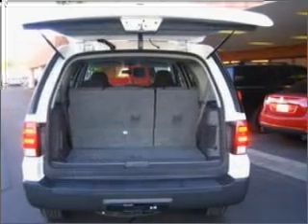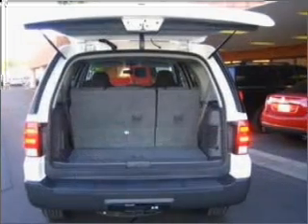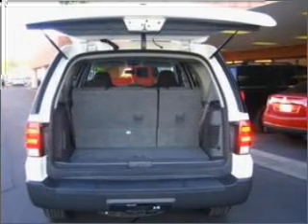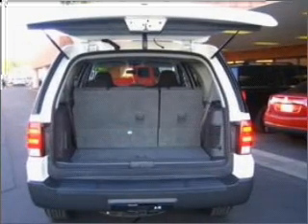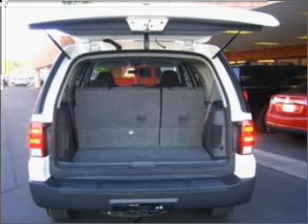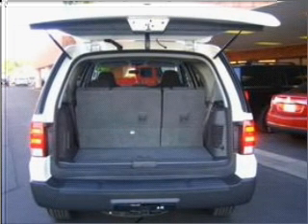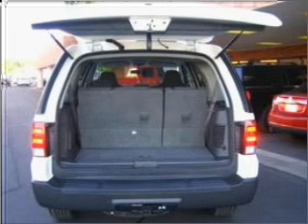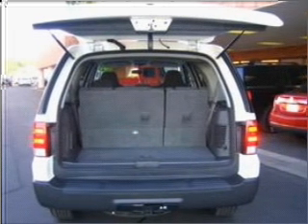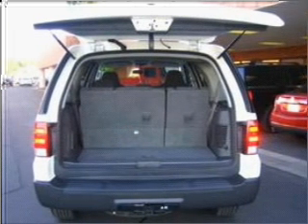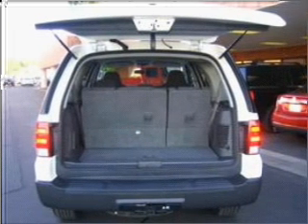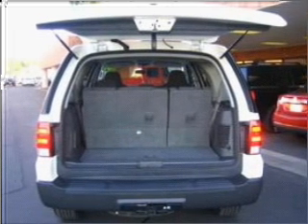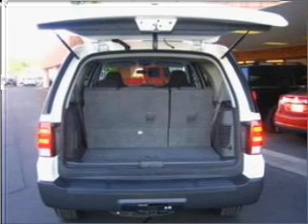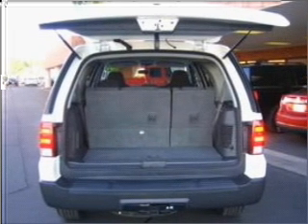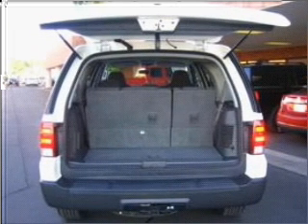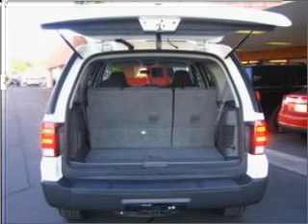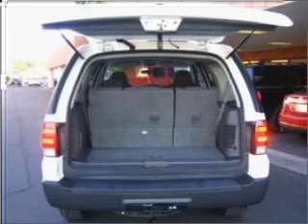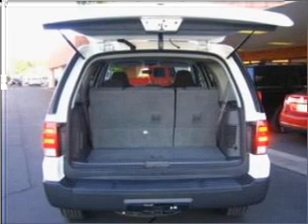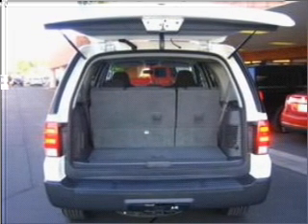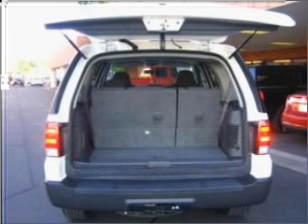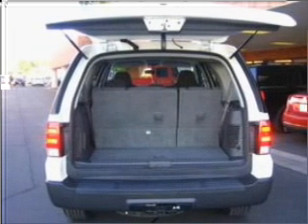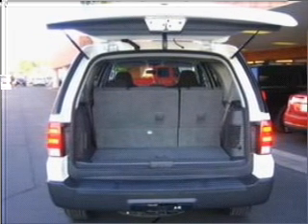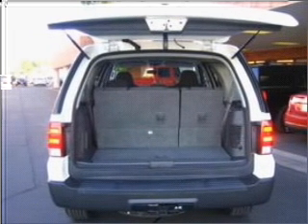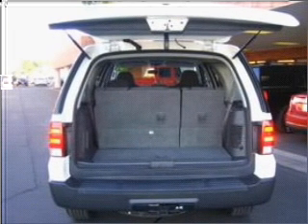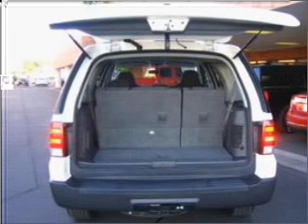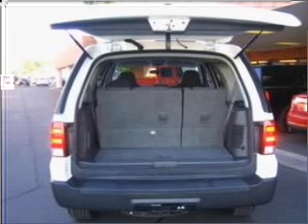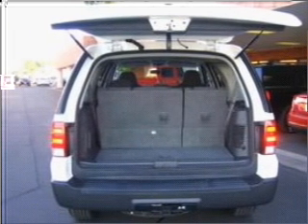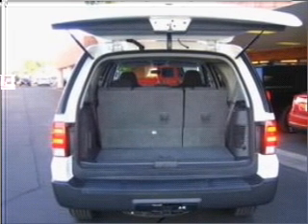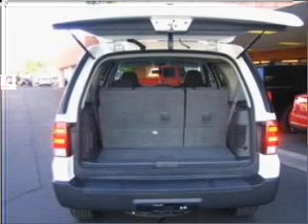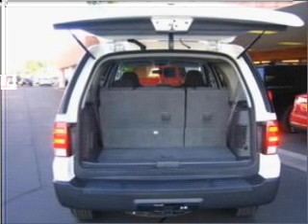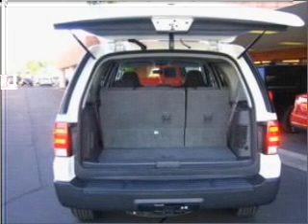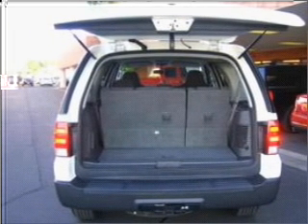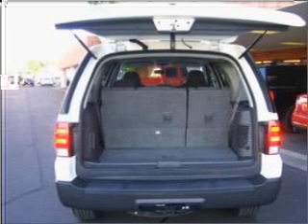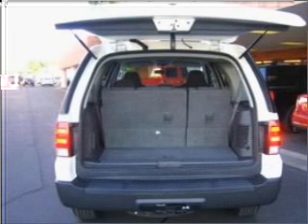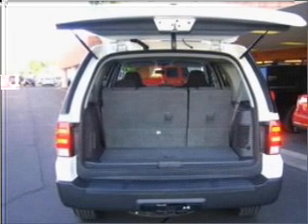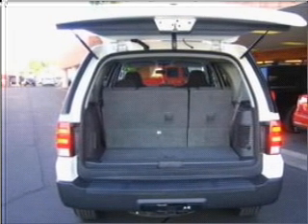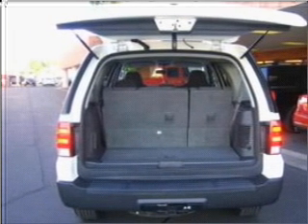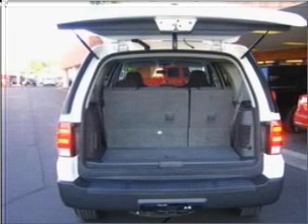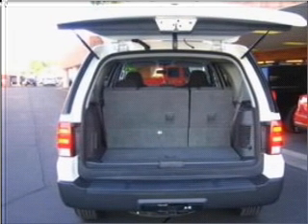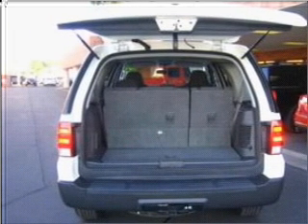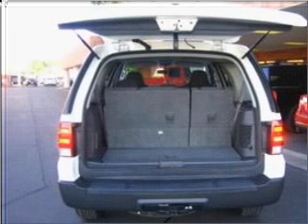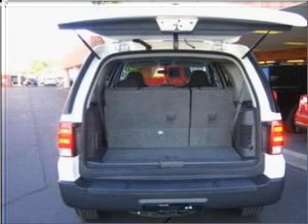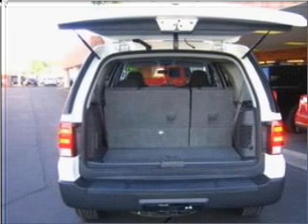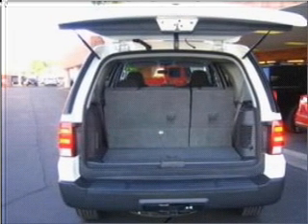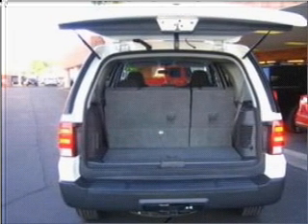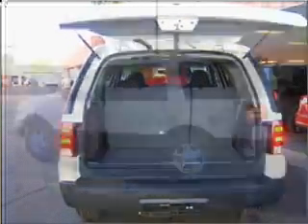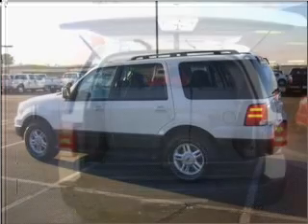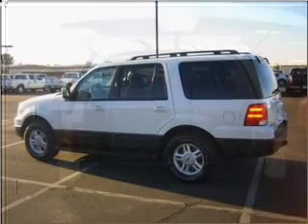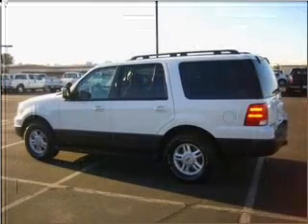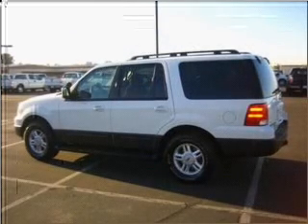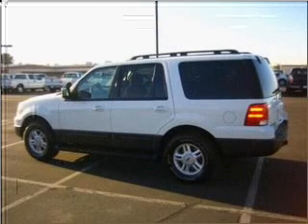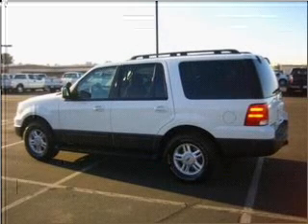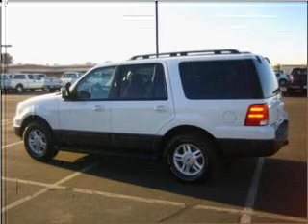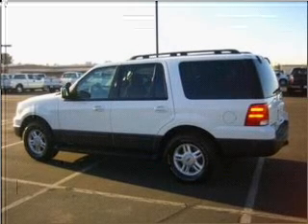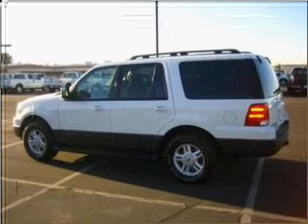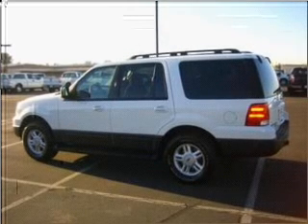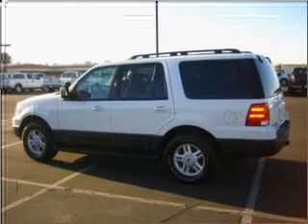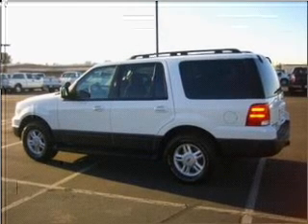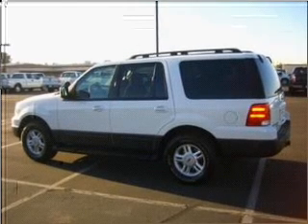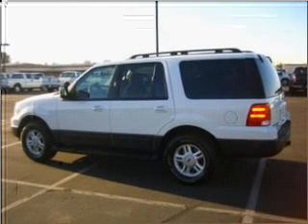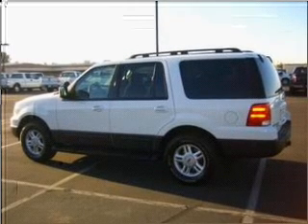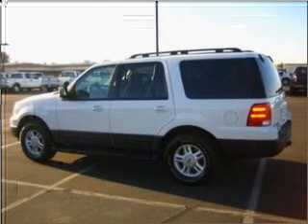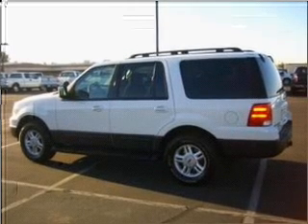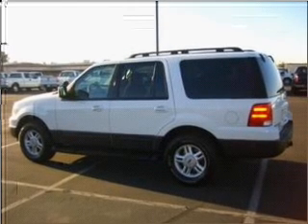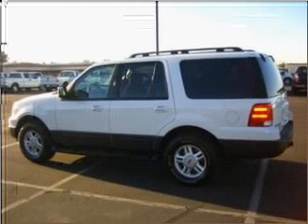We would love to put you in the driver's seat of this Expedition. Please contact us for more information.